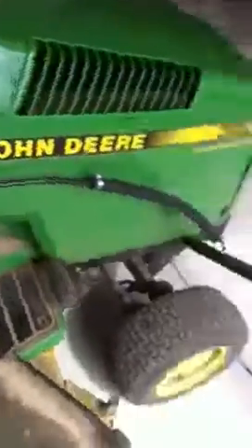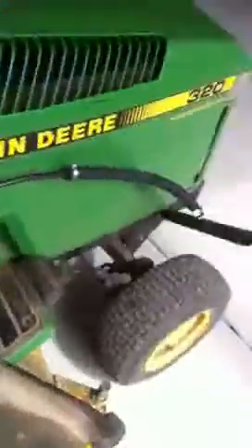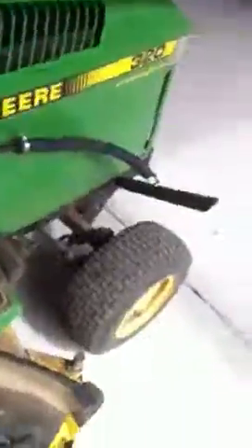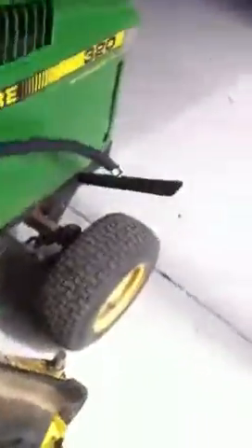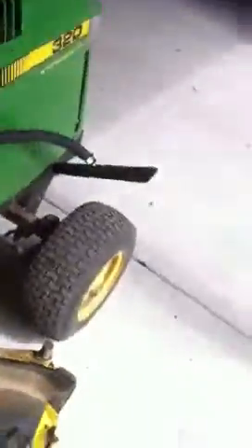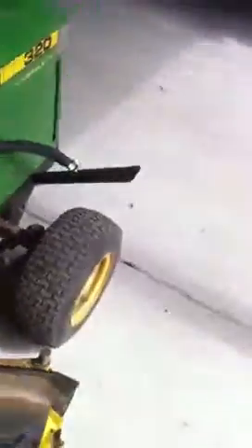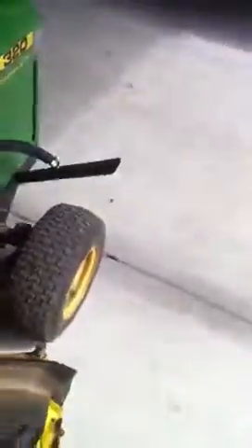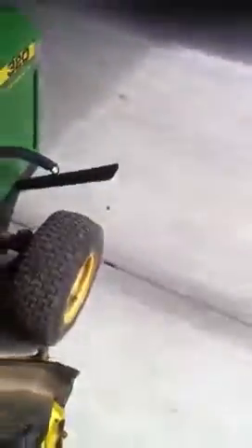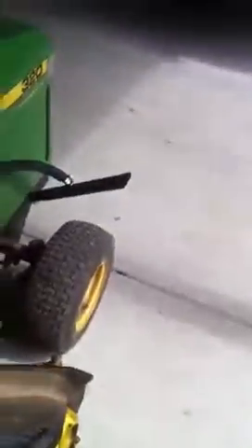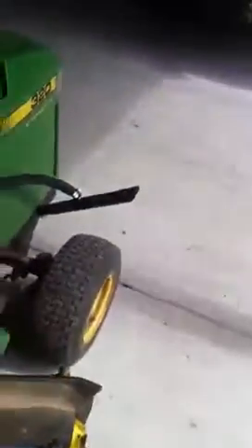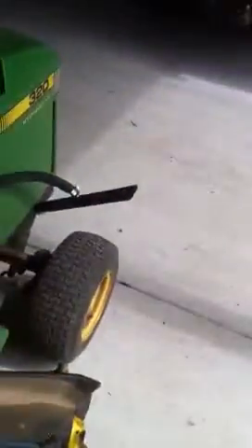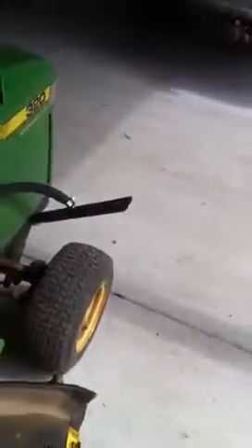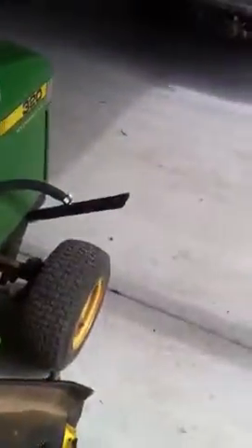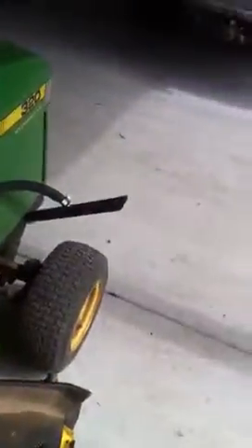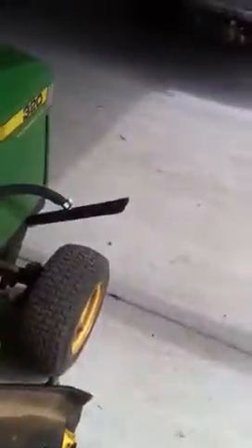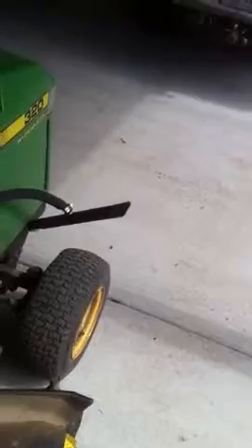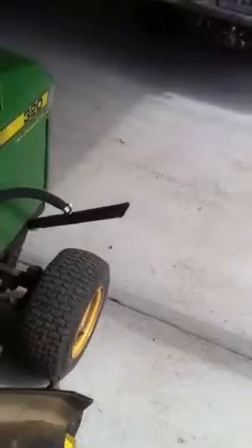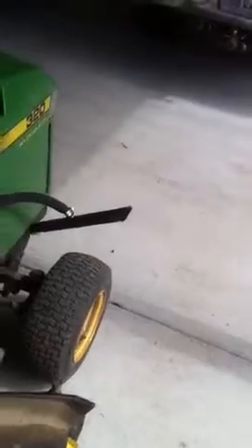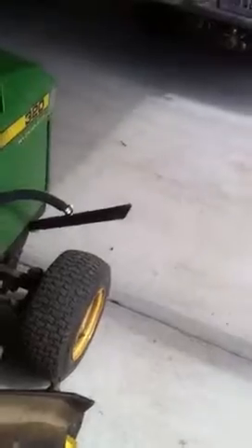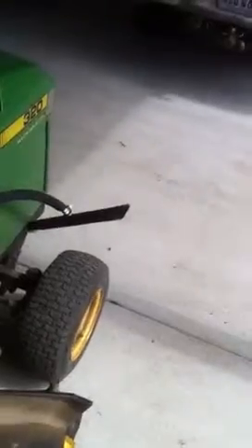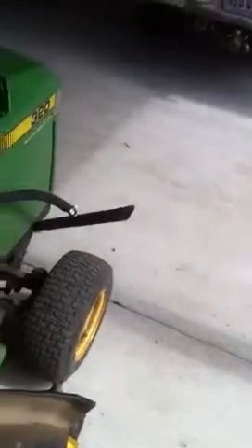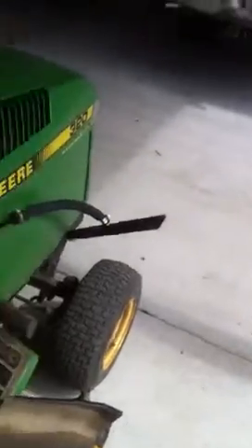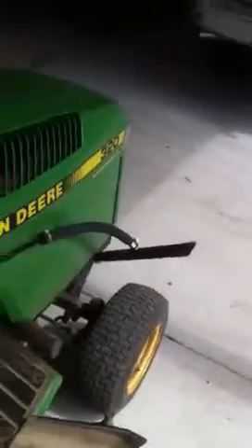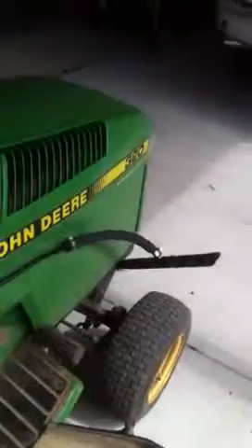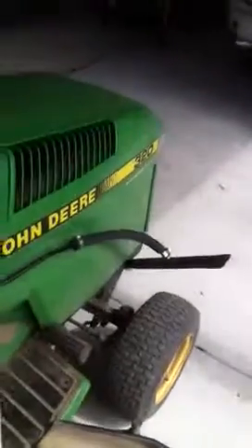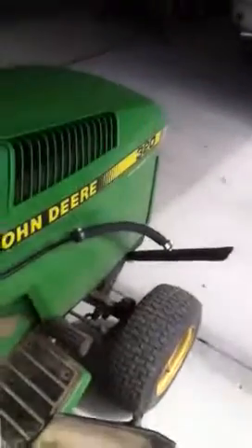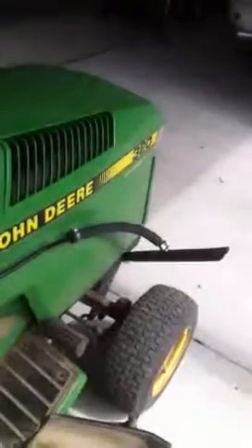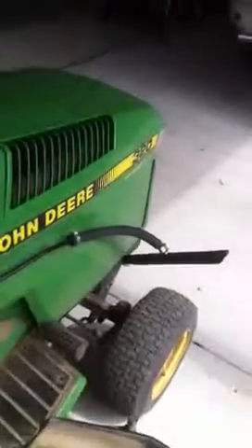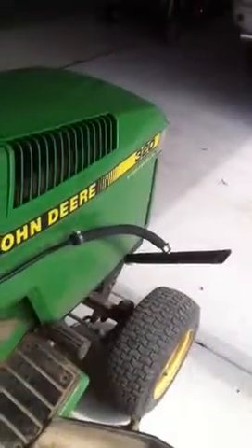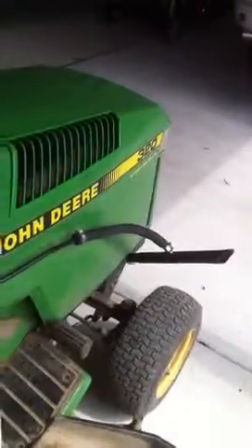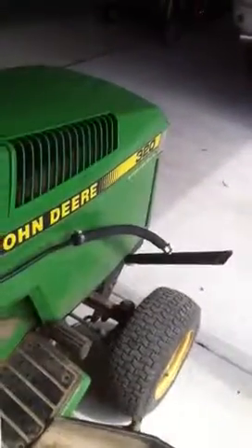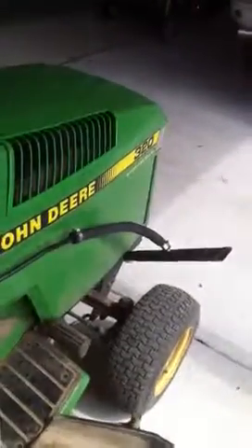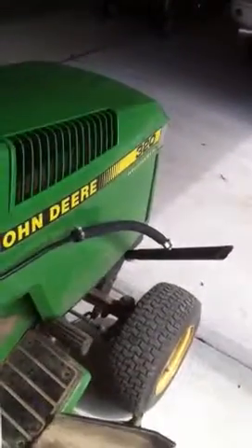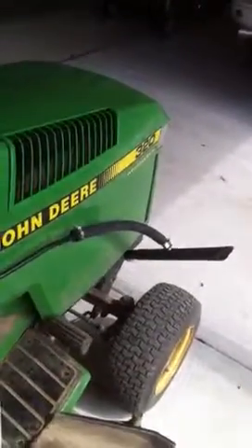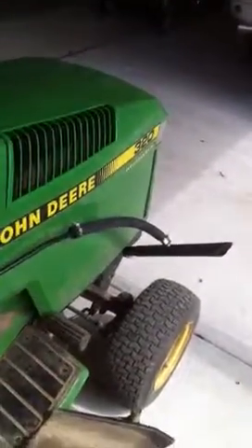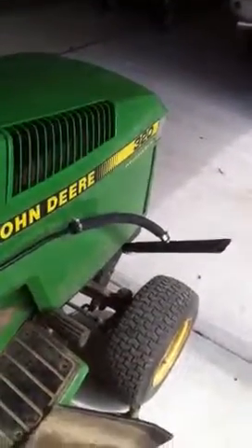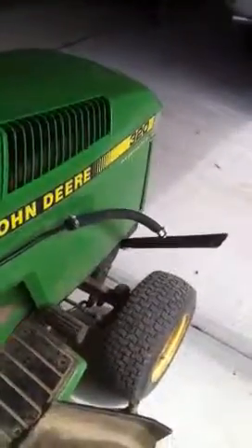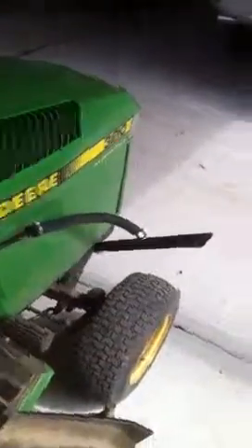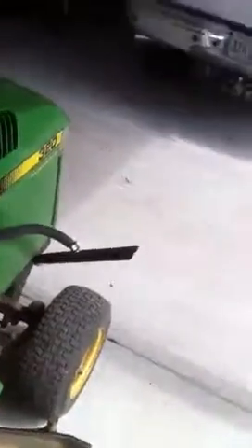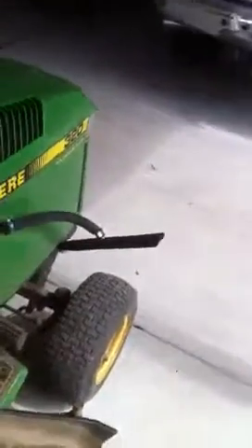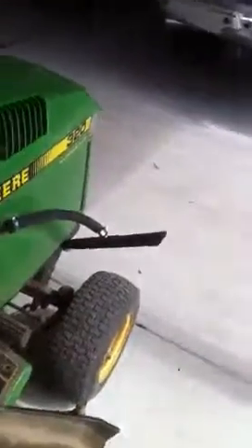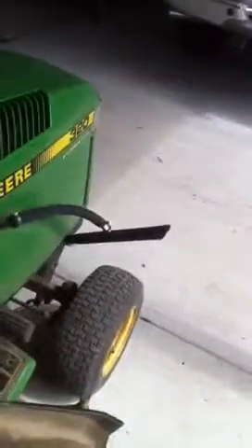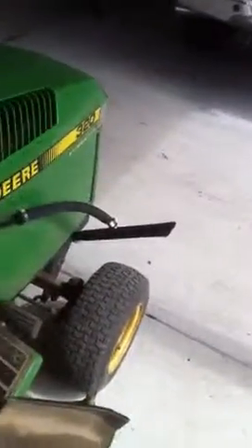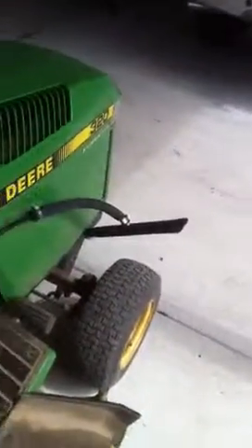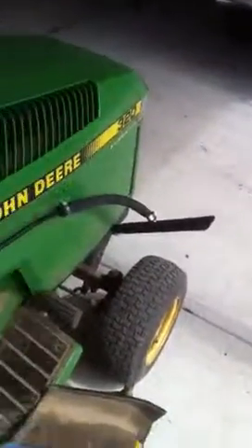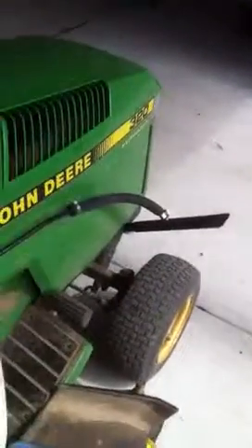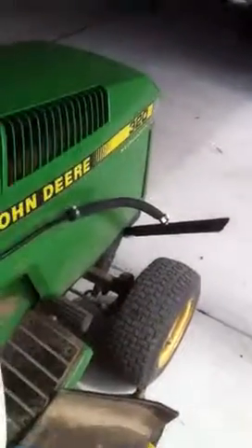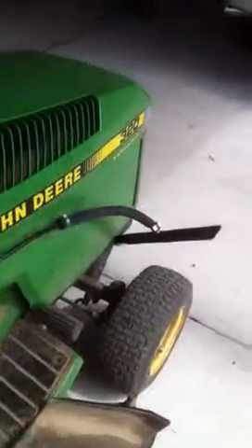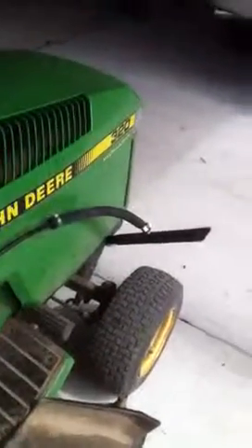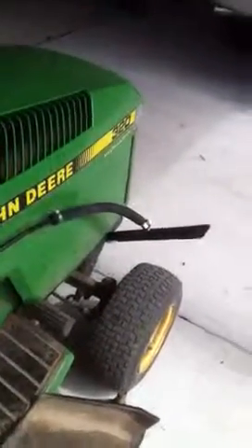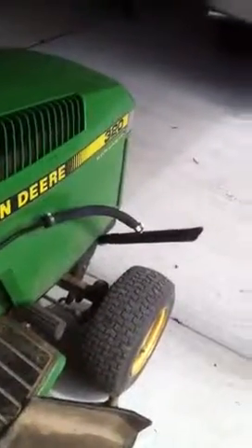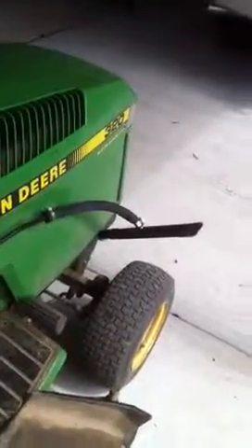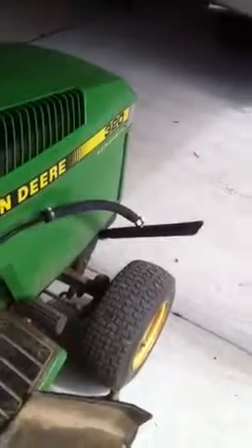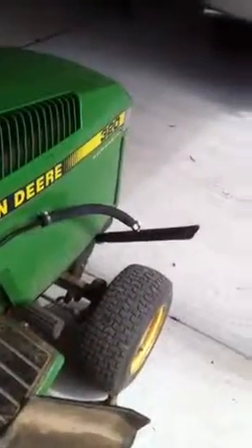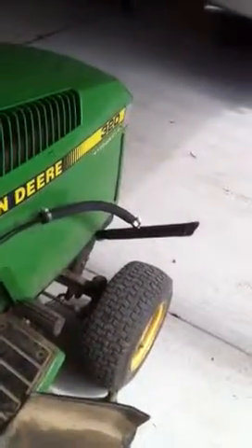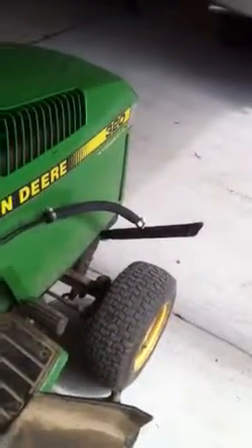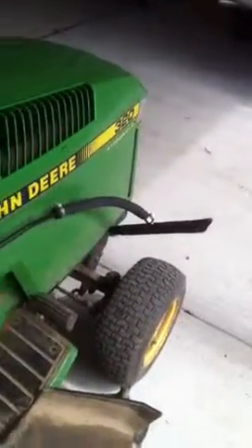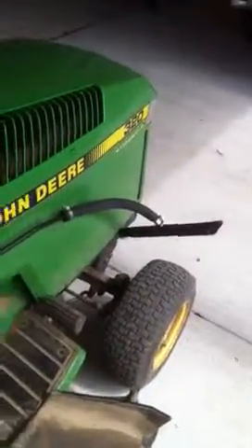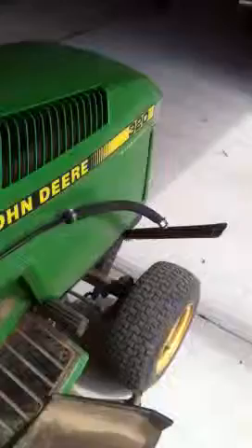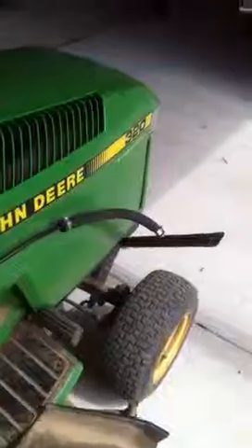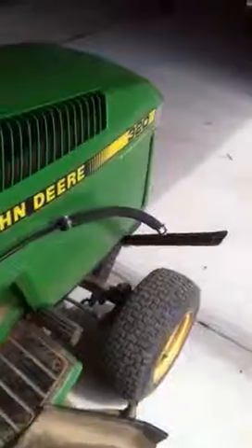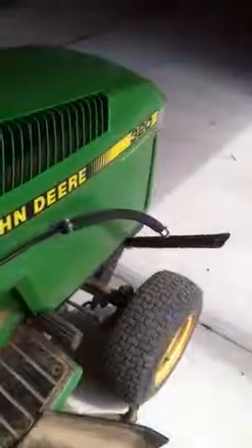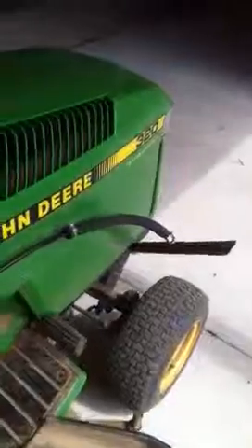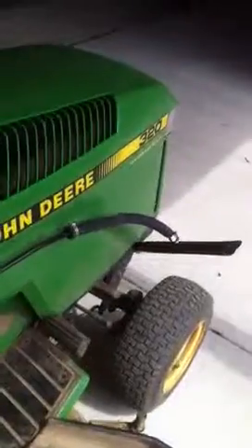Pumping it into that exhaust once it gets hot does a pretty good job. Haven't been bitten by a mosquito yet today. Good morning, thank you.